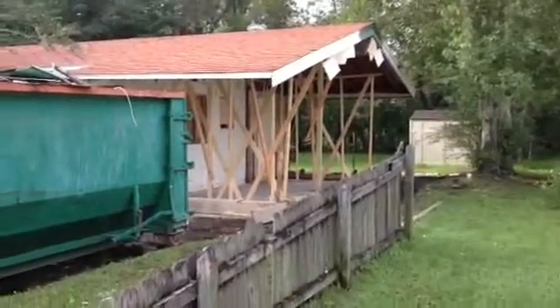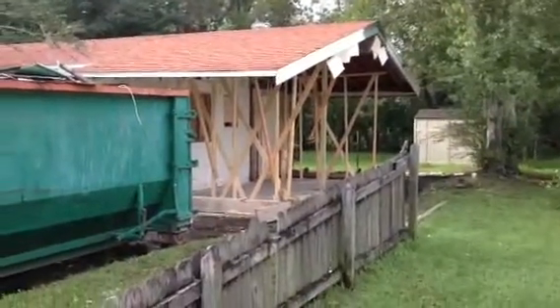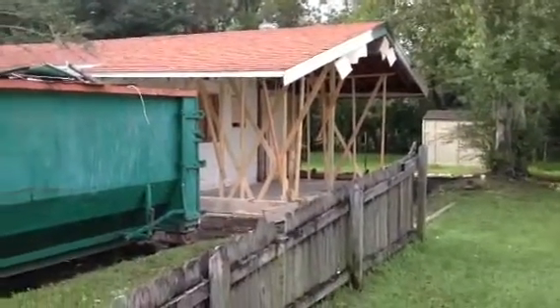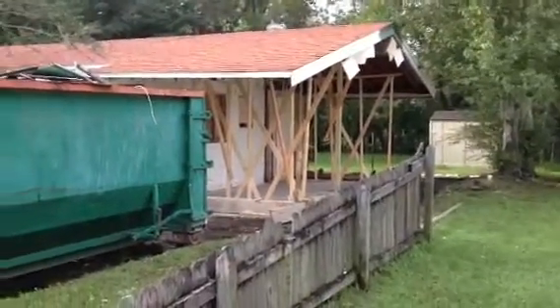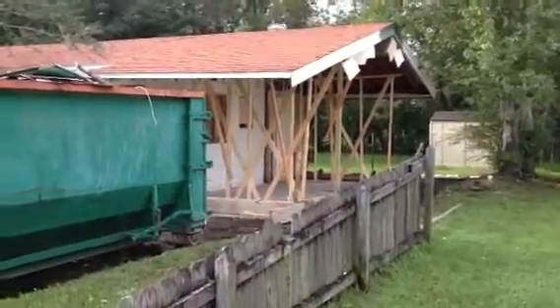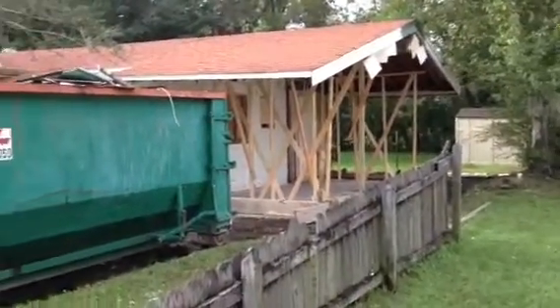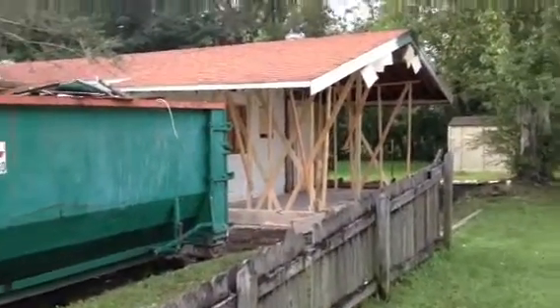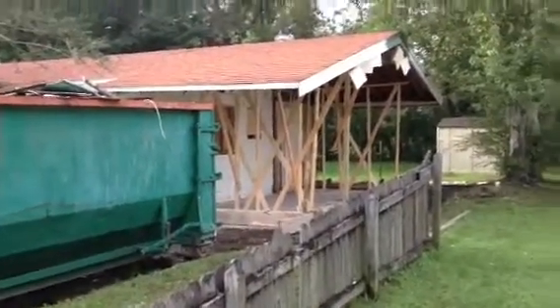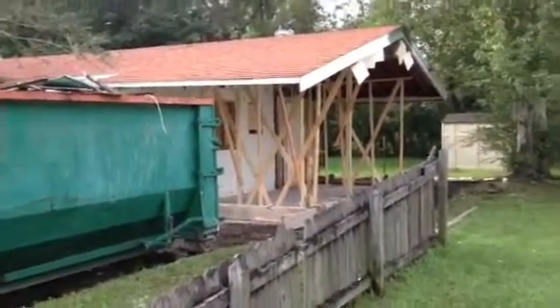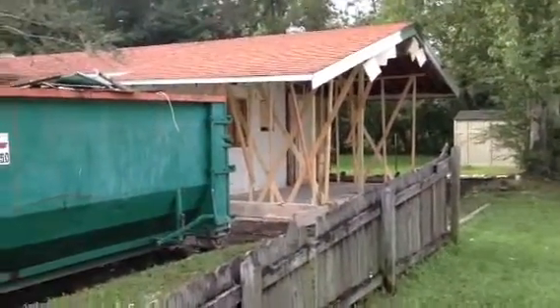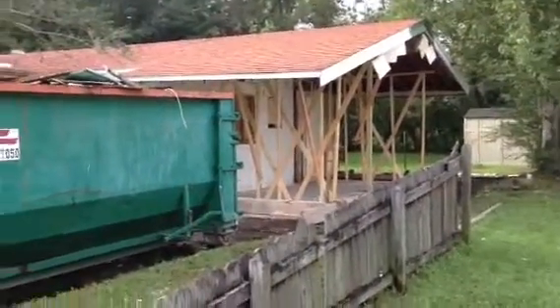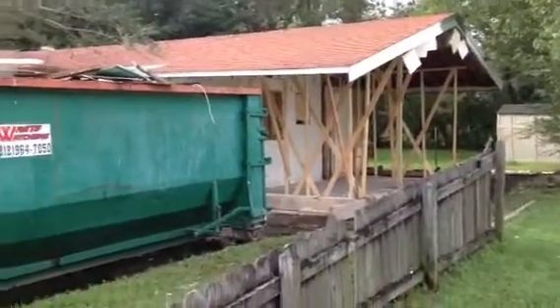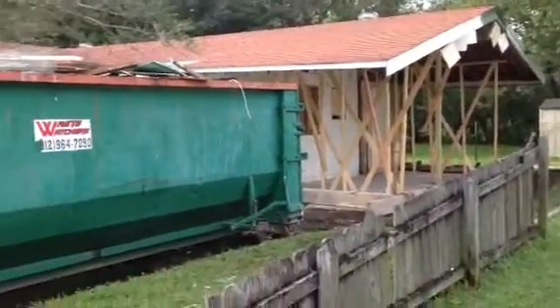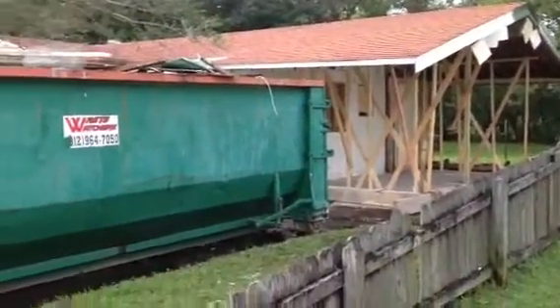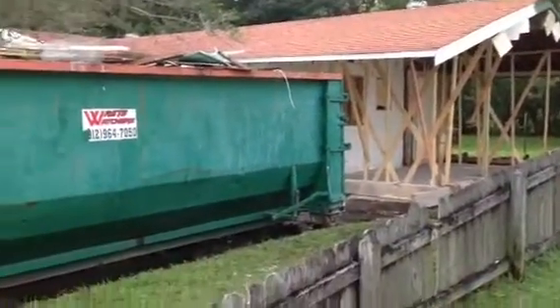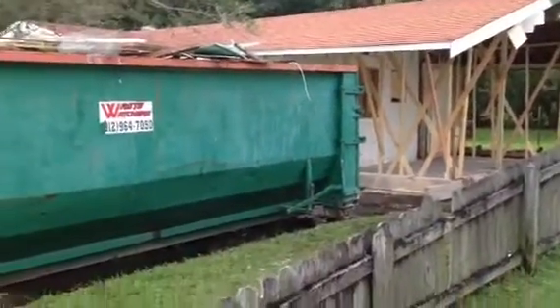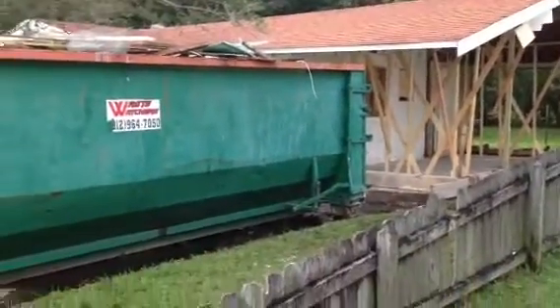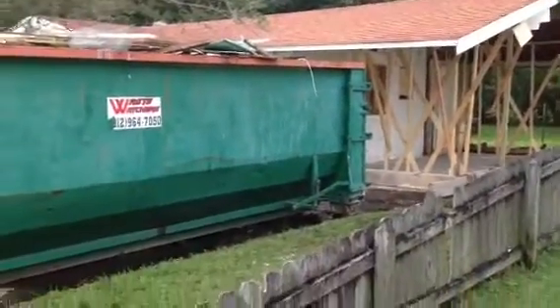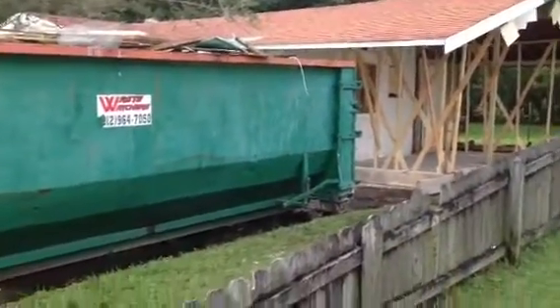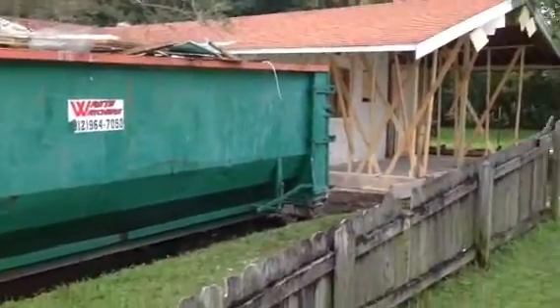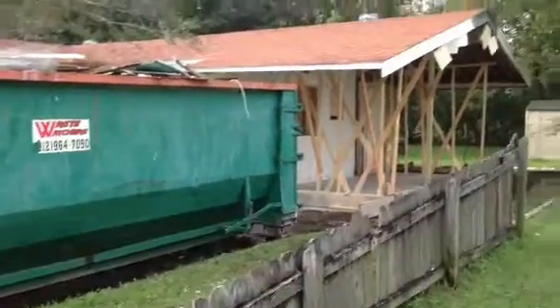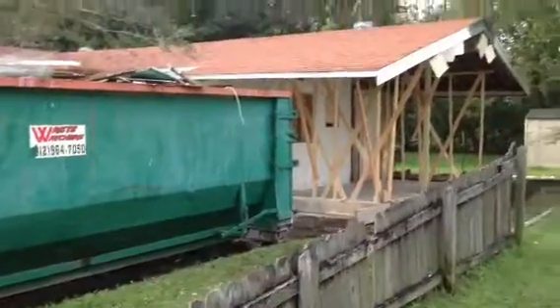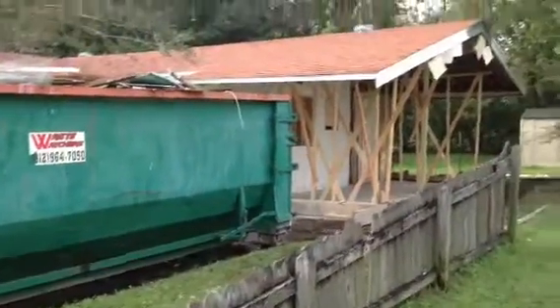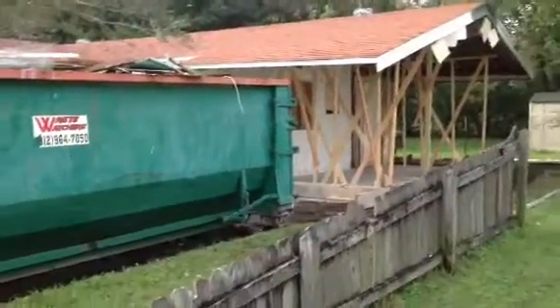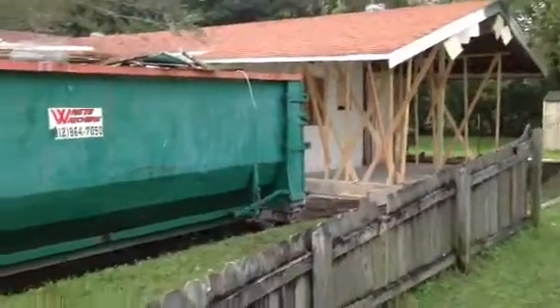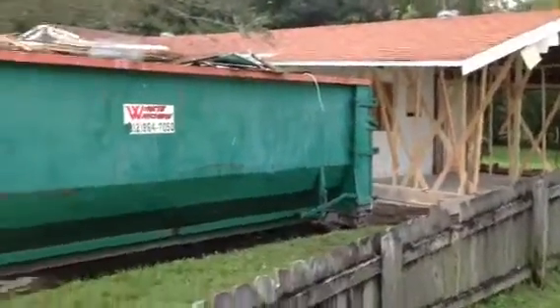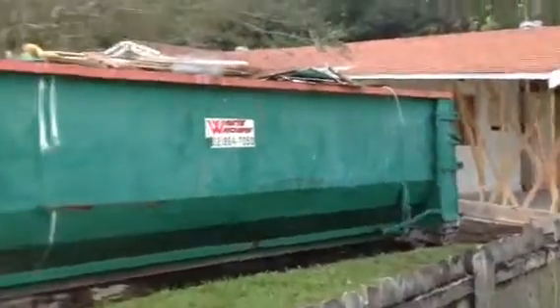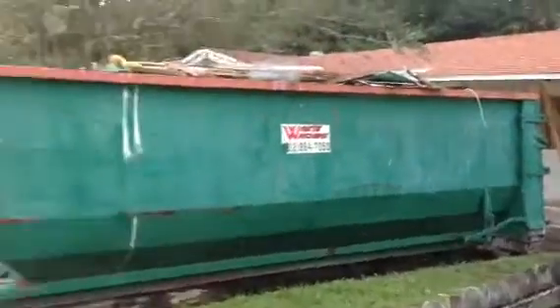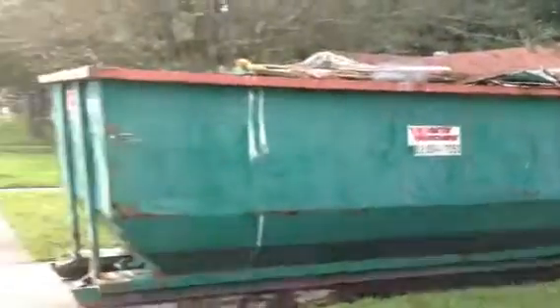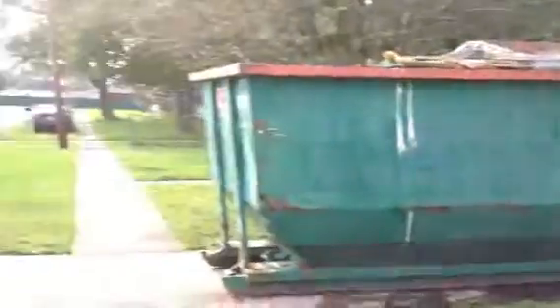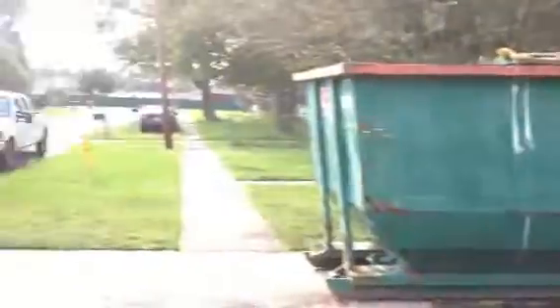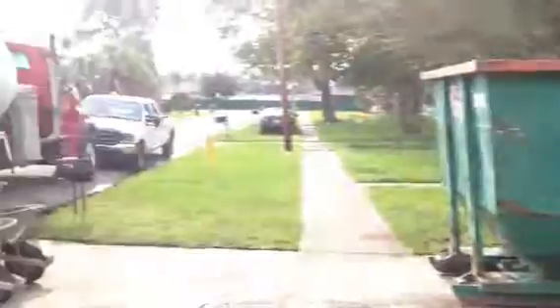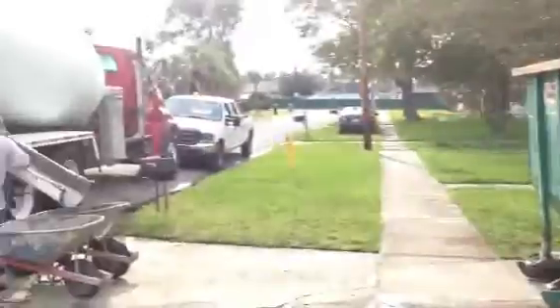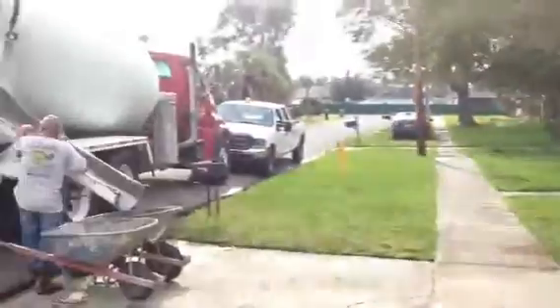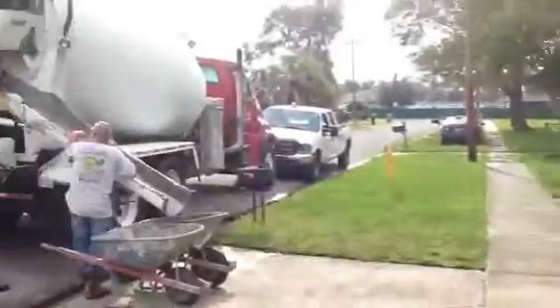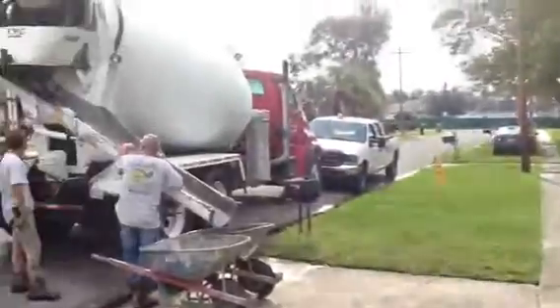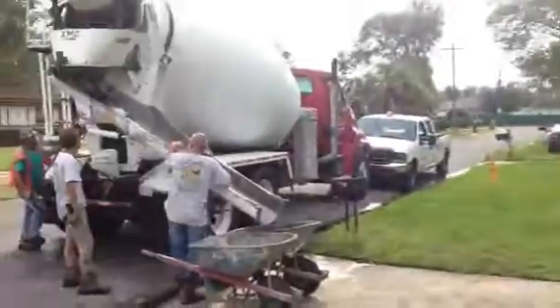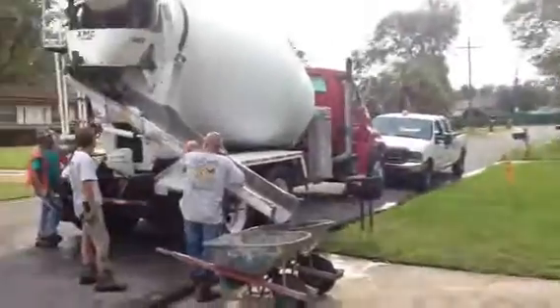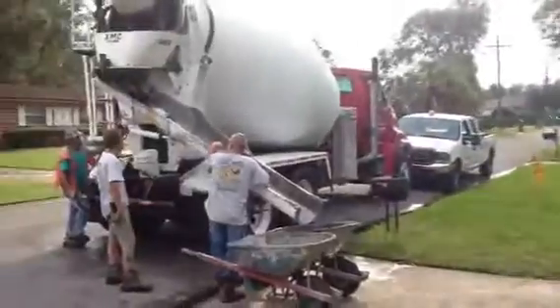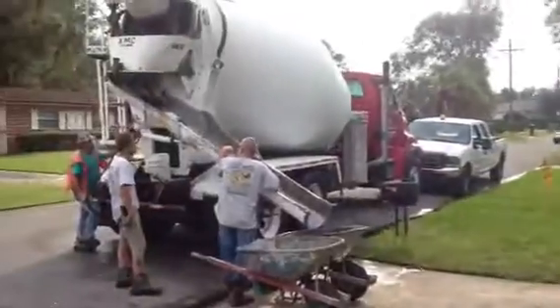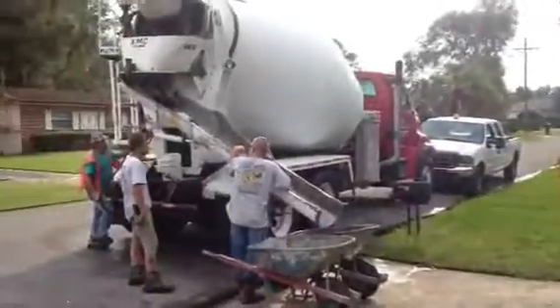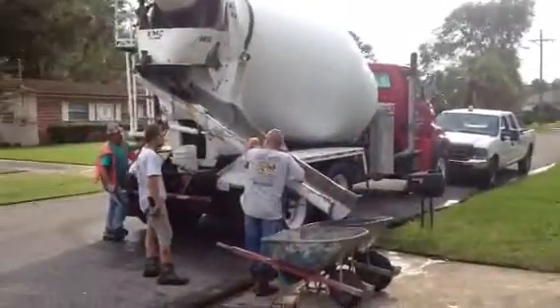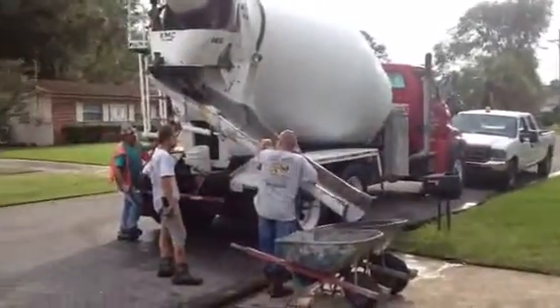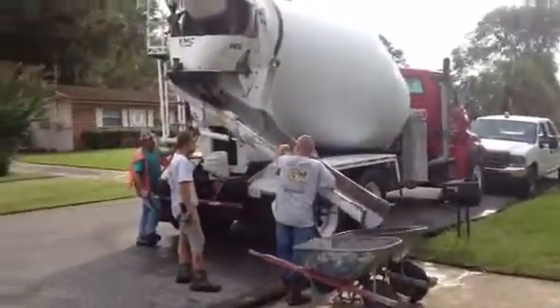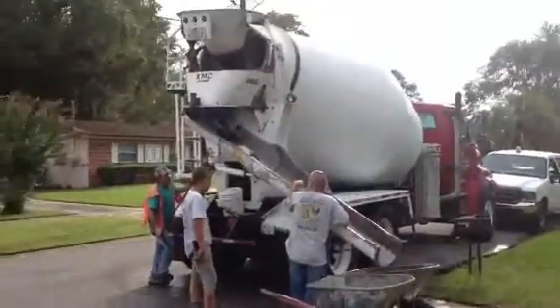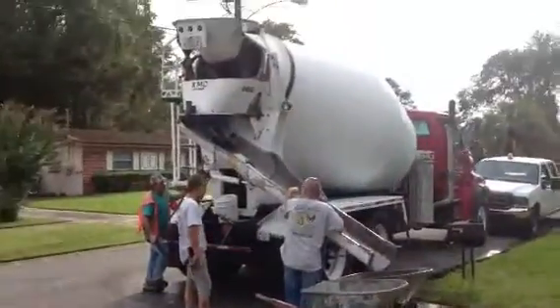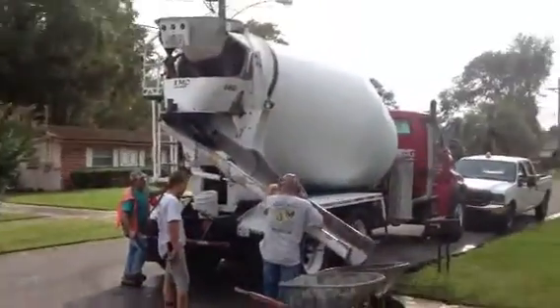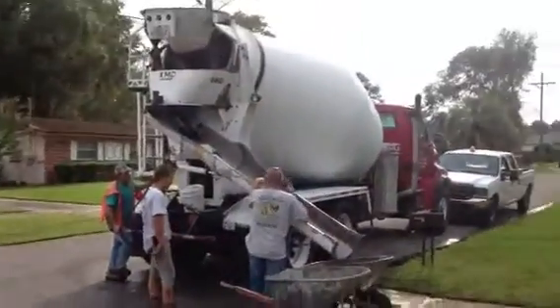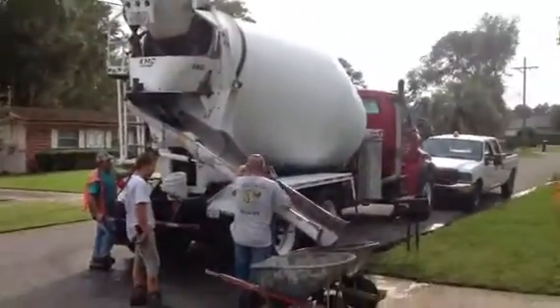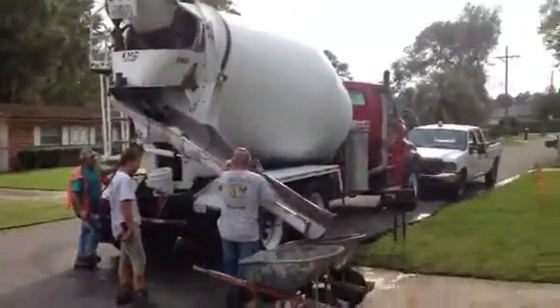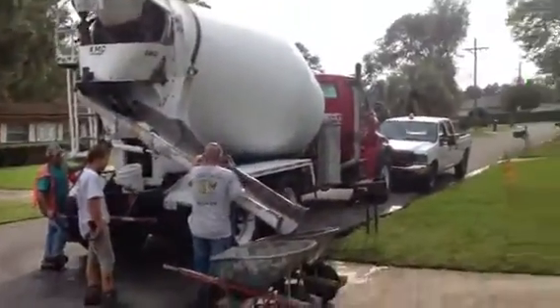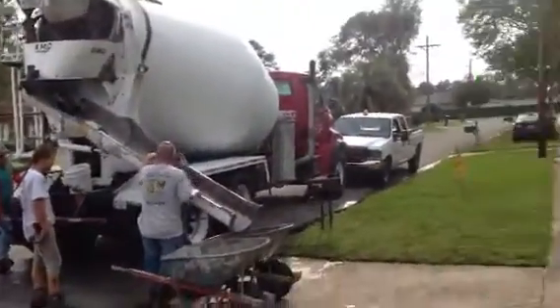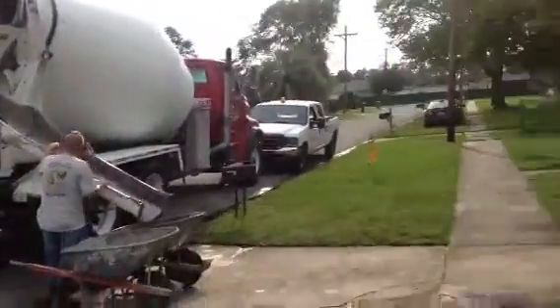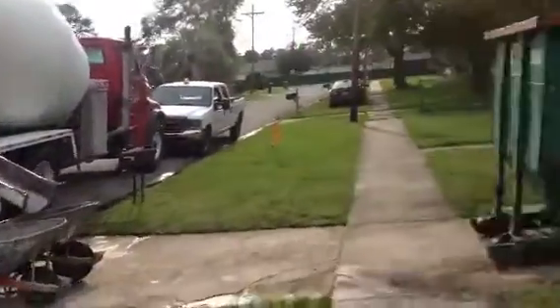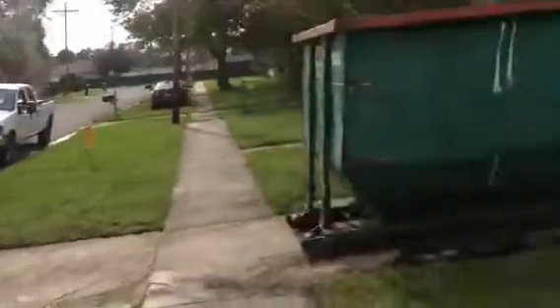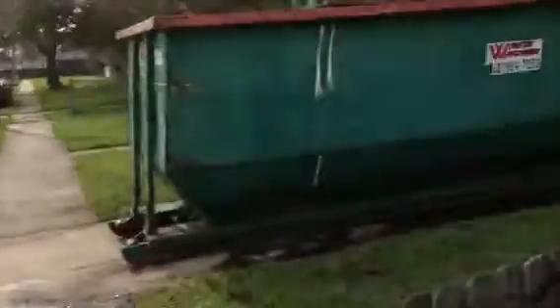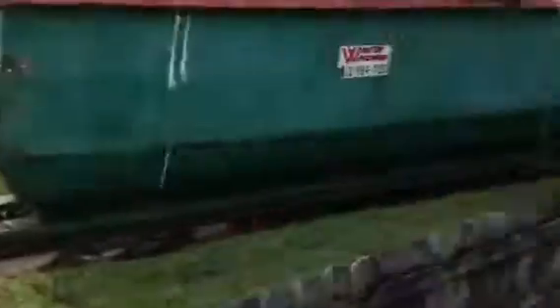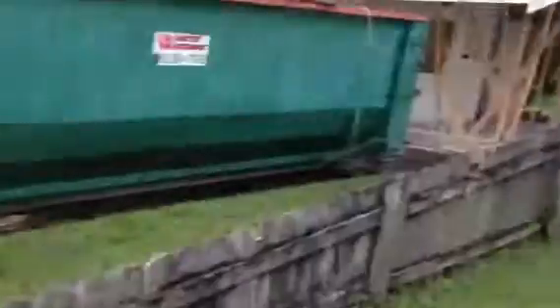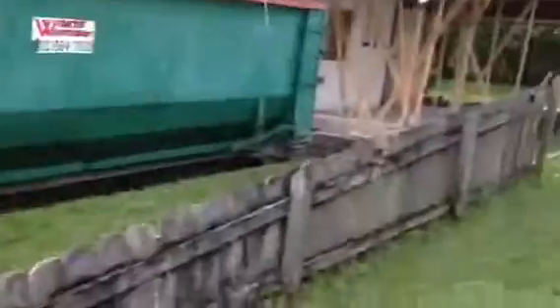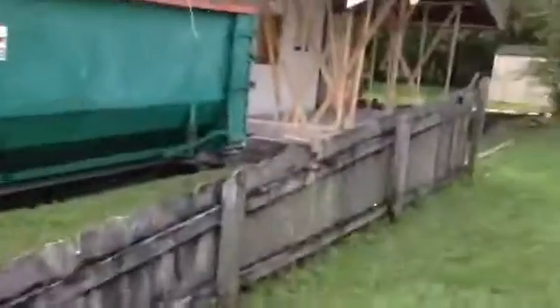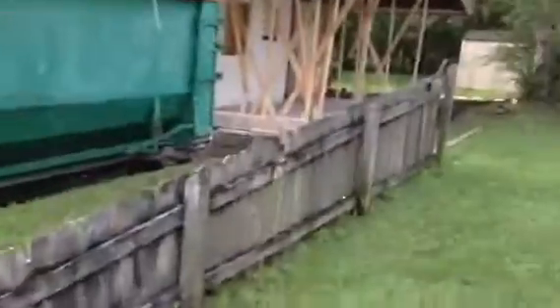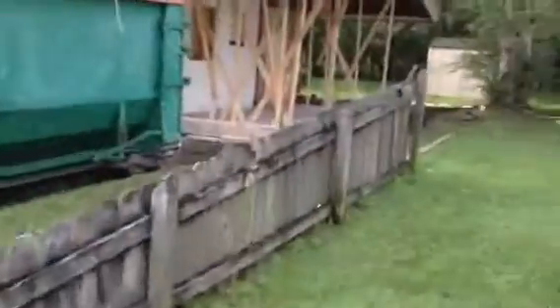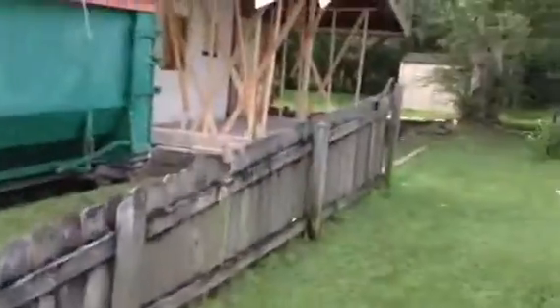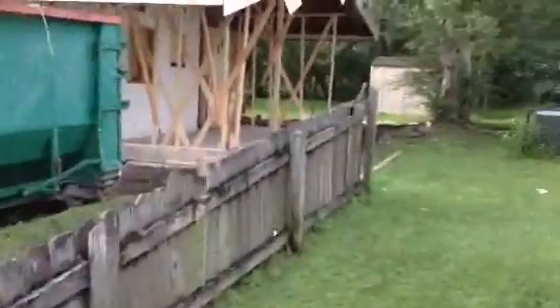Hey, it's John here at Charbeth Drive for a rehab update on the addition. Right now we've got the concrete truck out here. They're pouring concrete for our concrete curb.